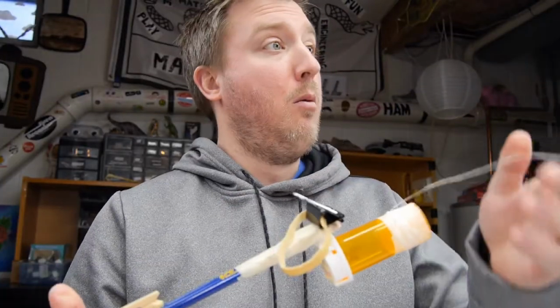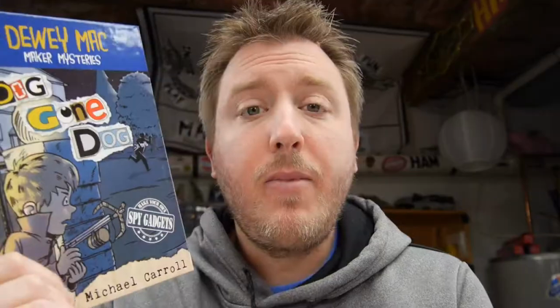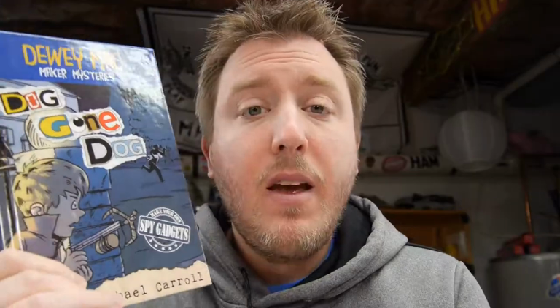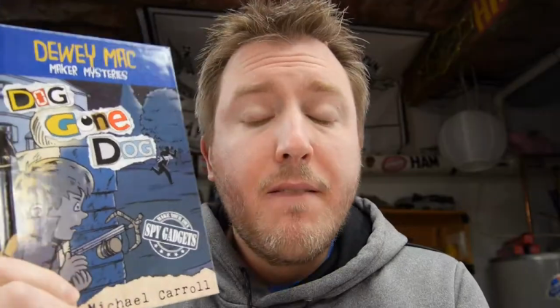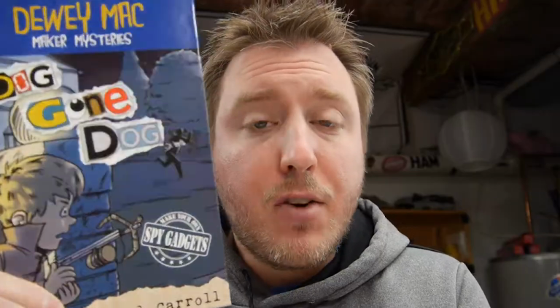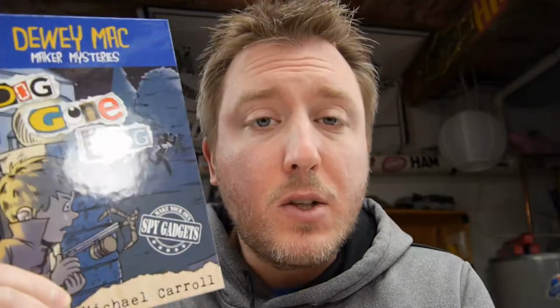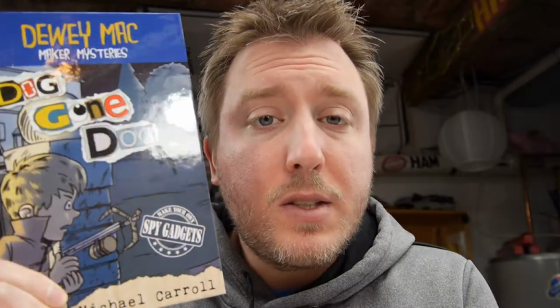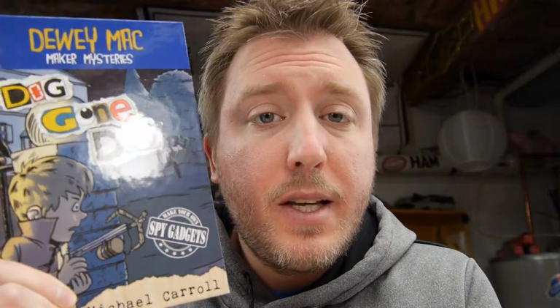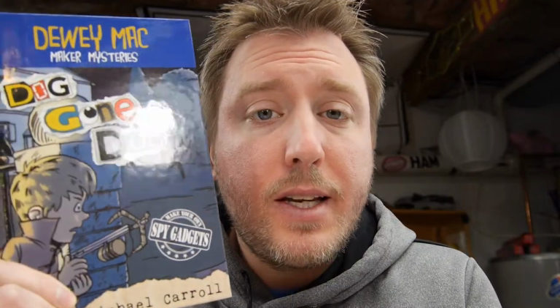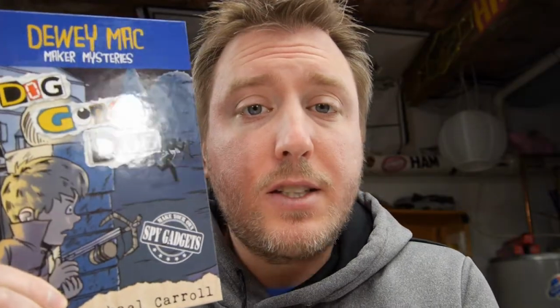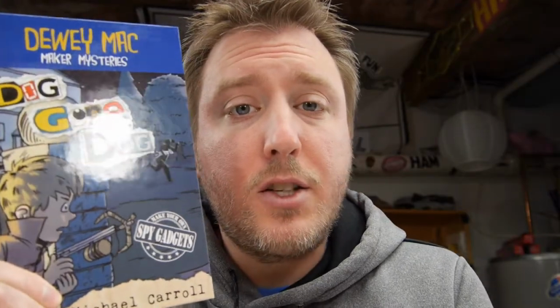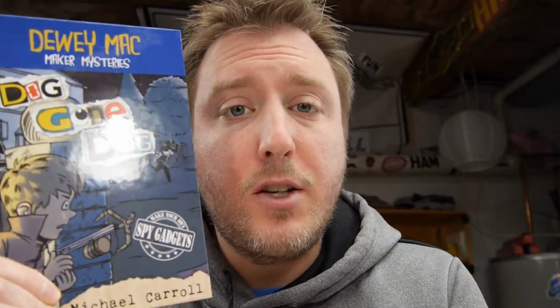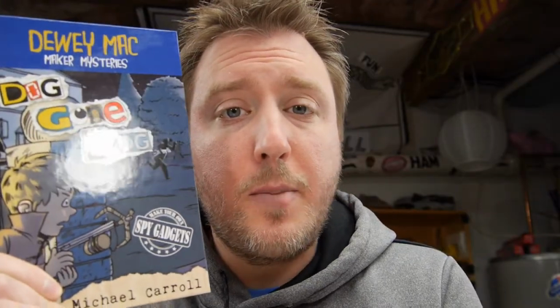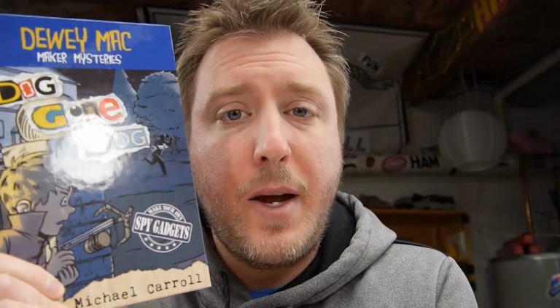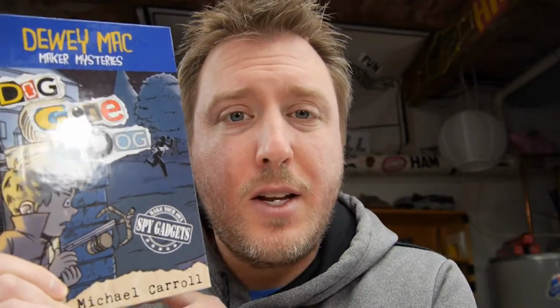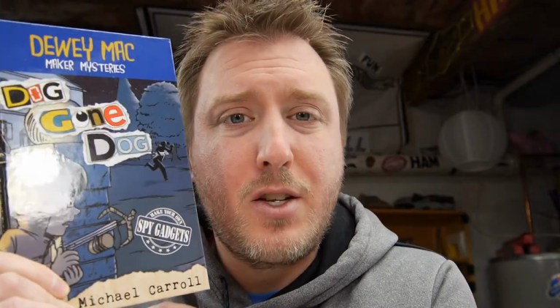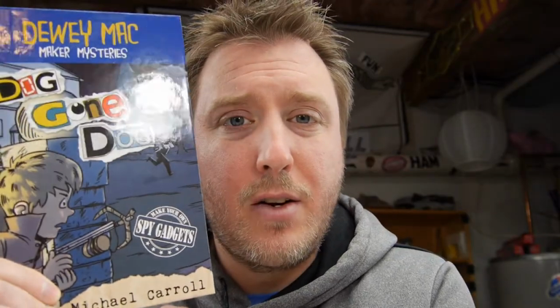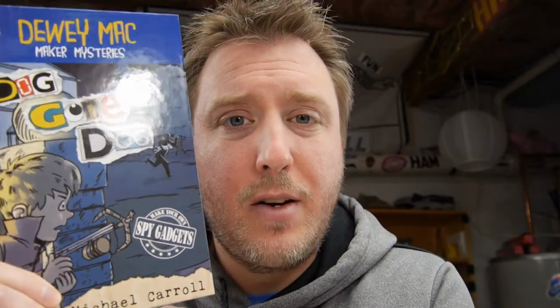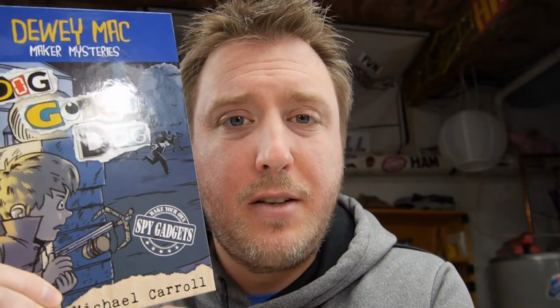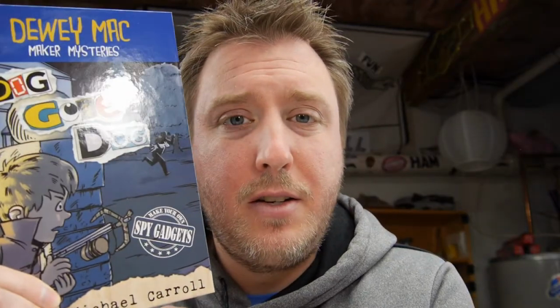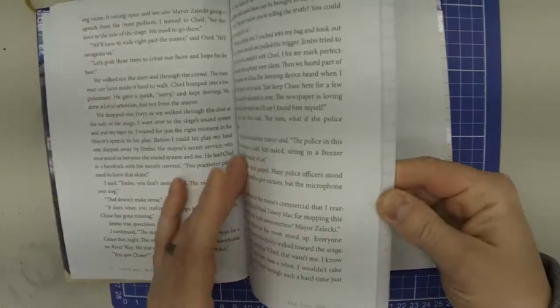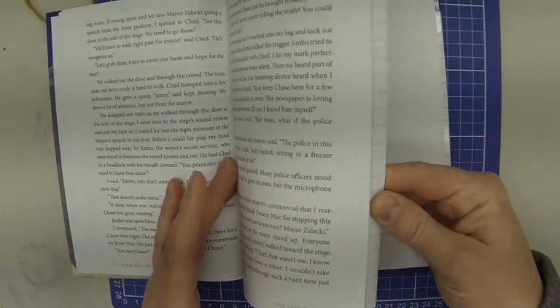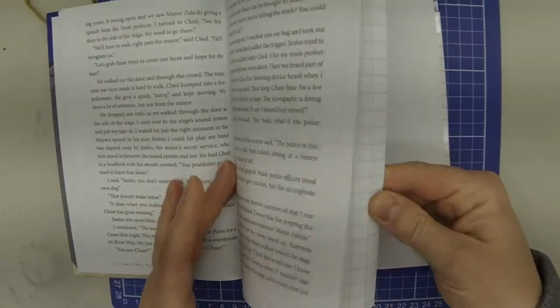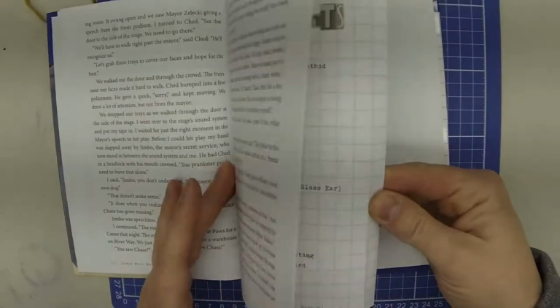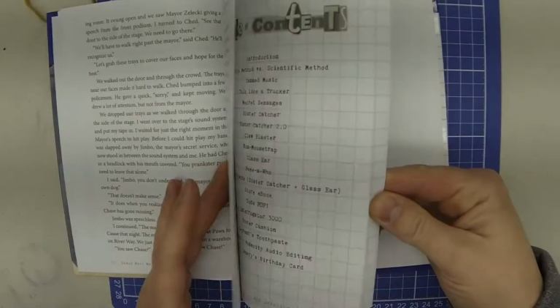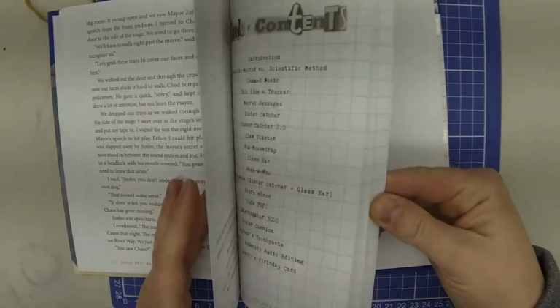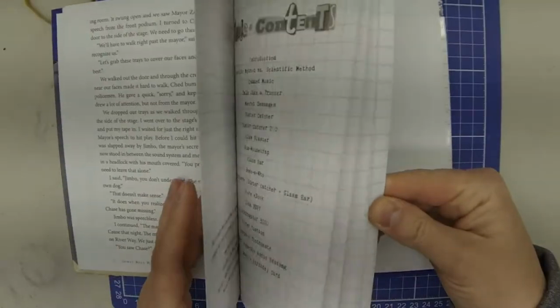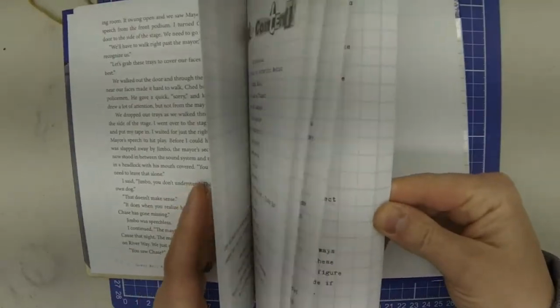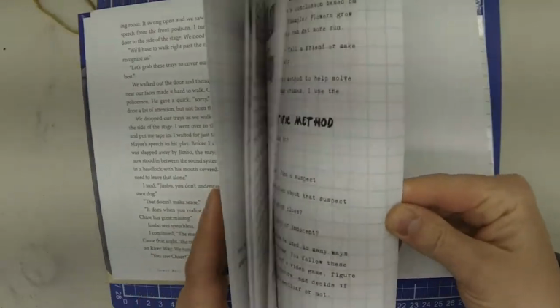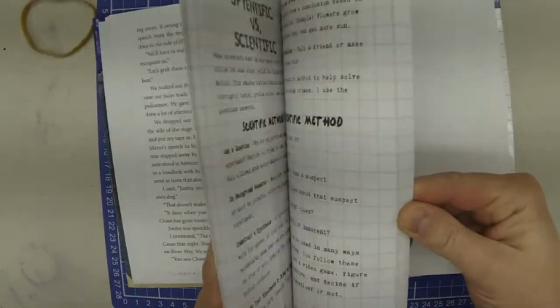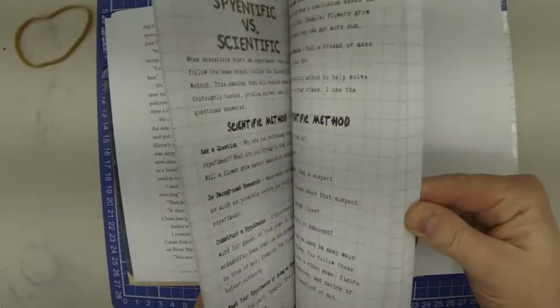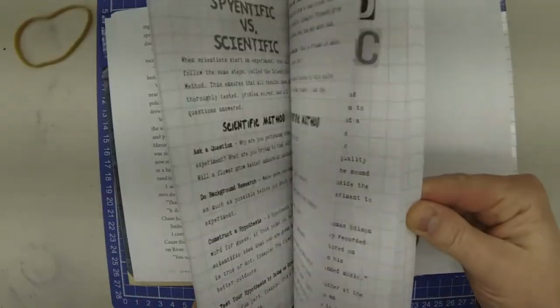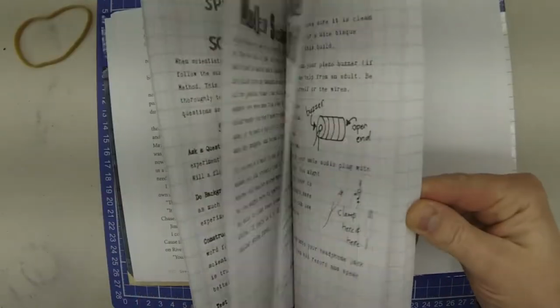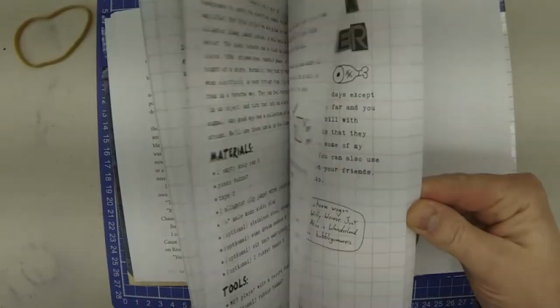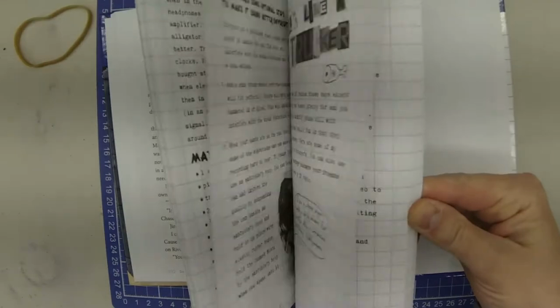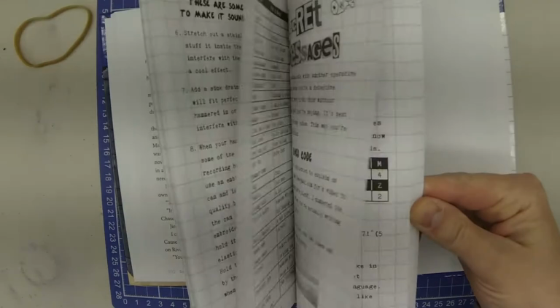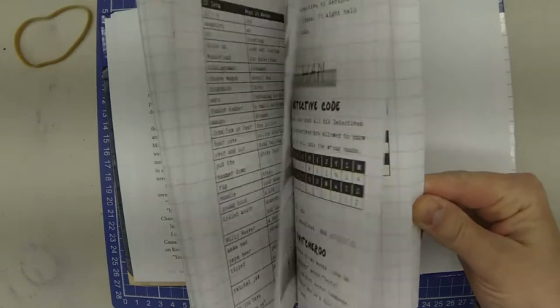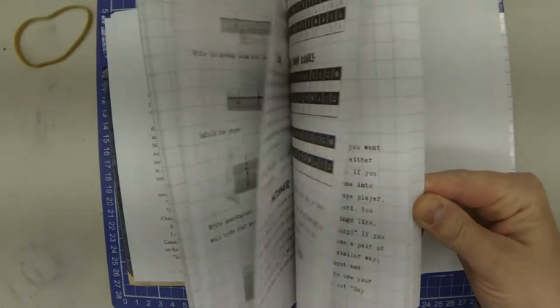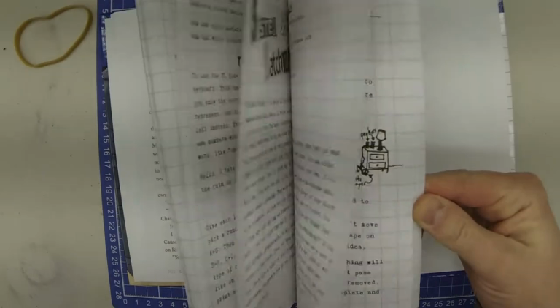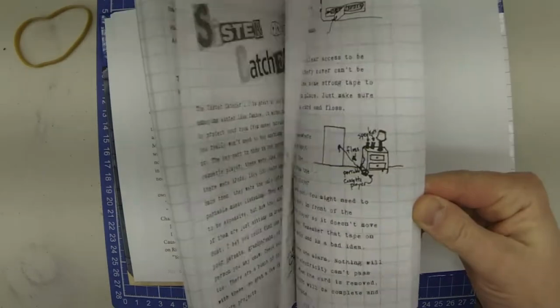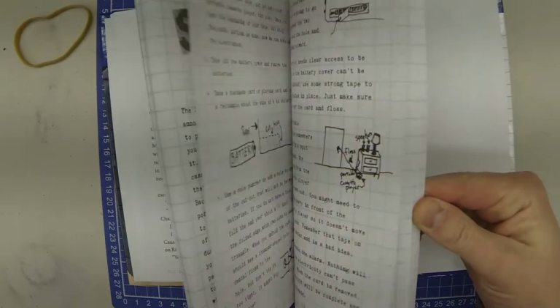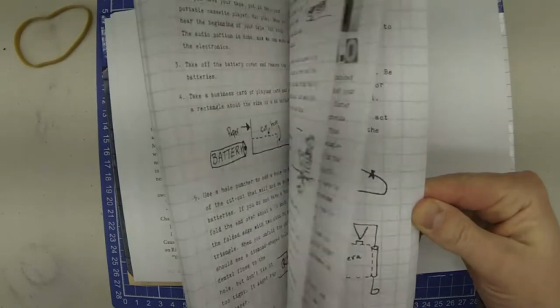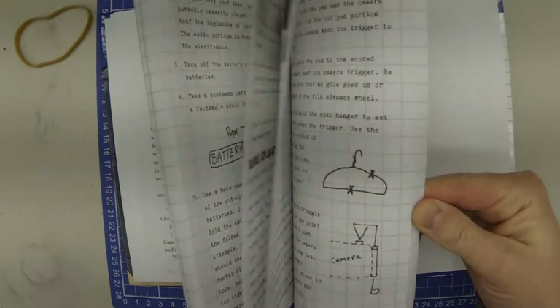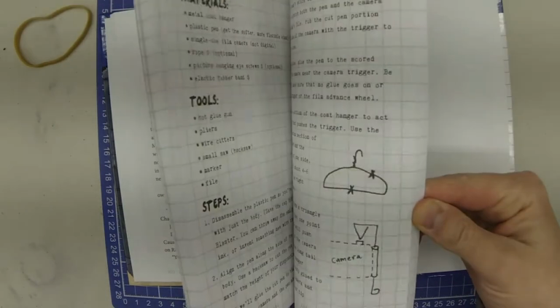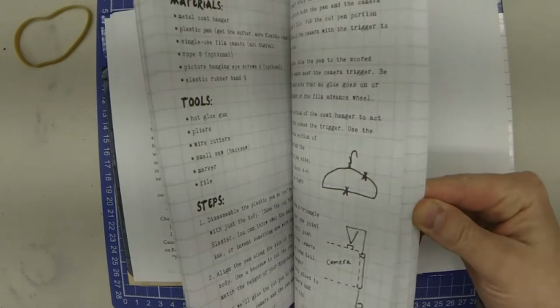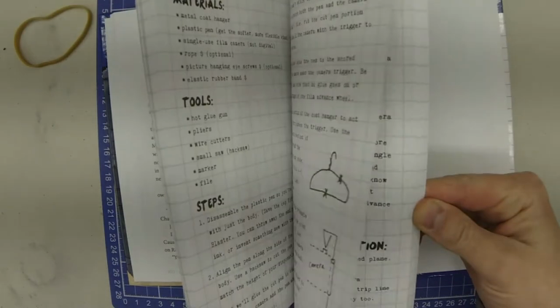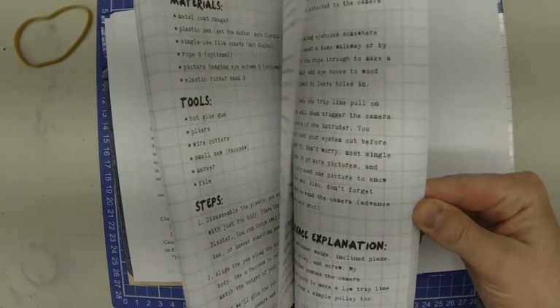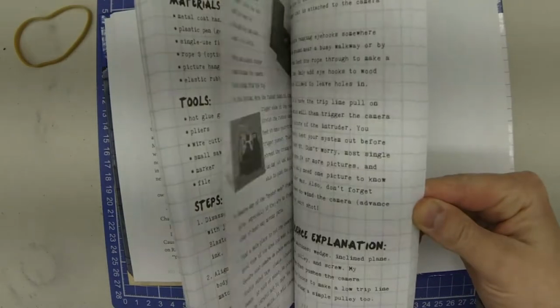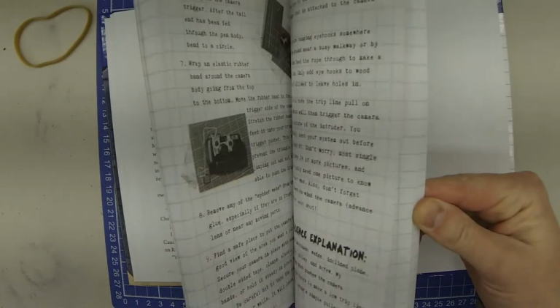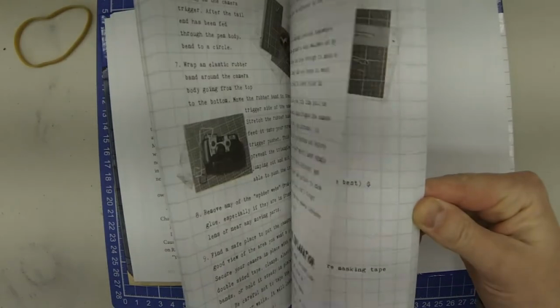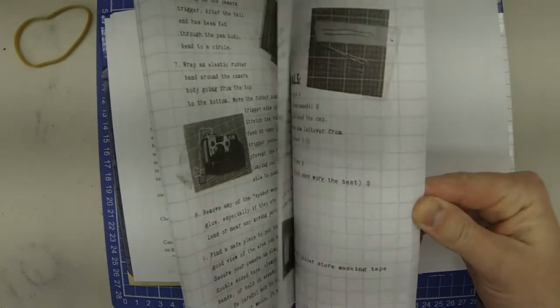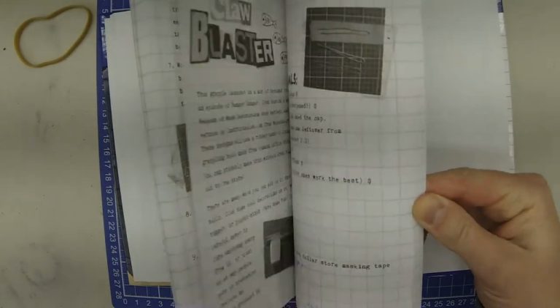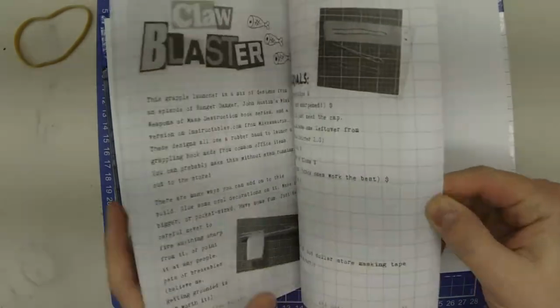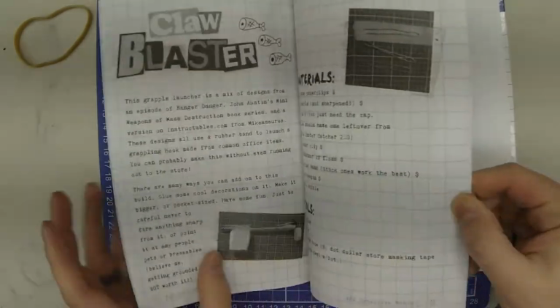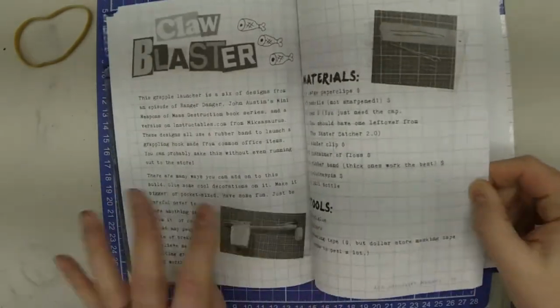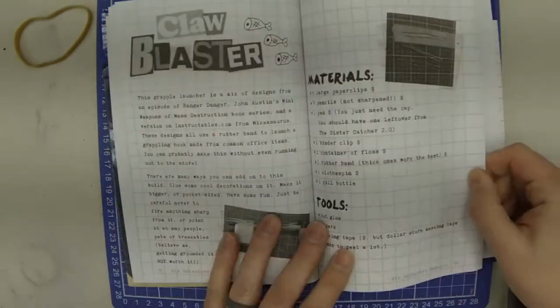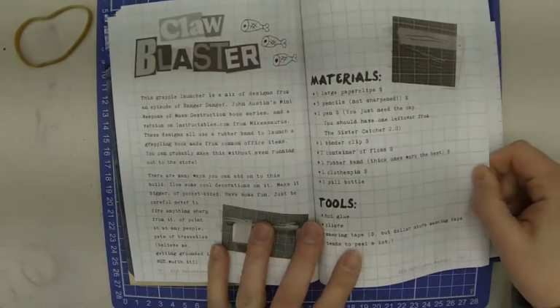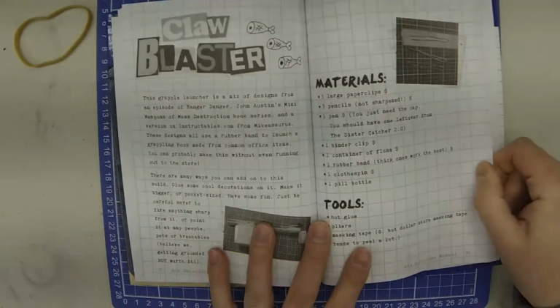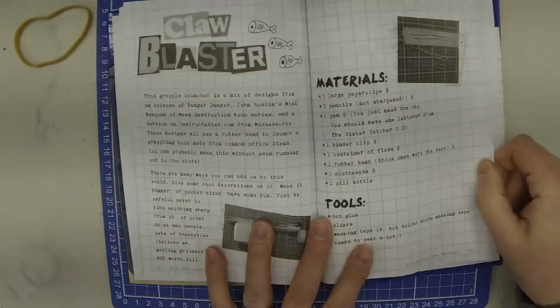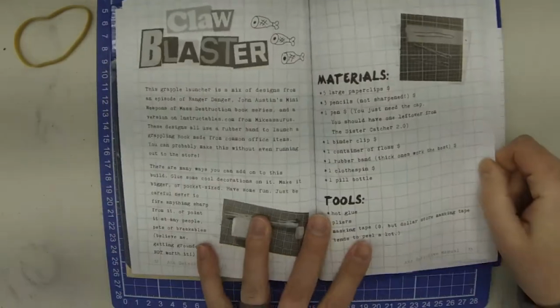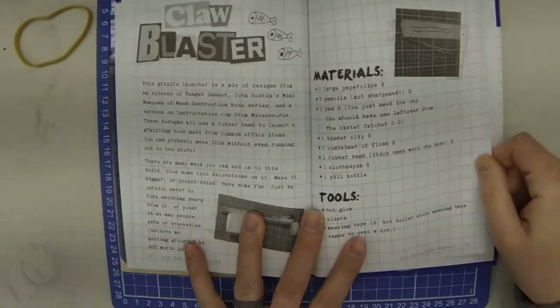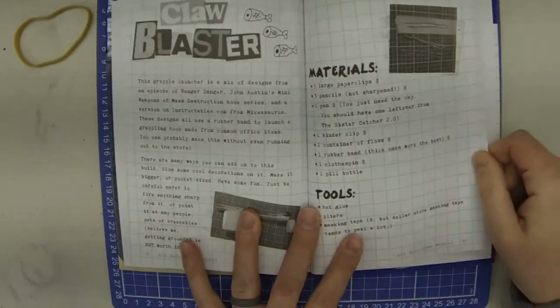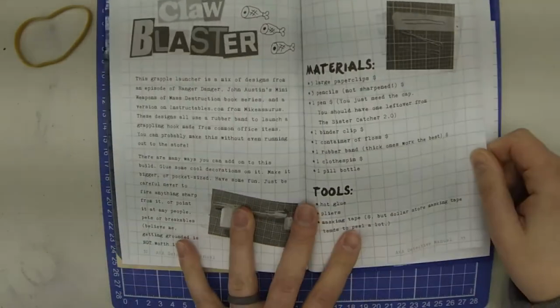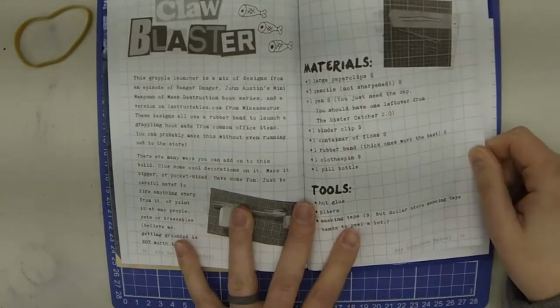First thing is turn to page 32 in your book, or you can go to www.deweymac.com for the instructions.